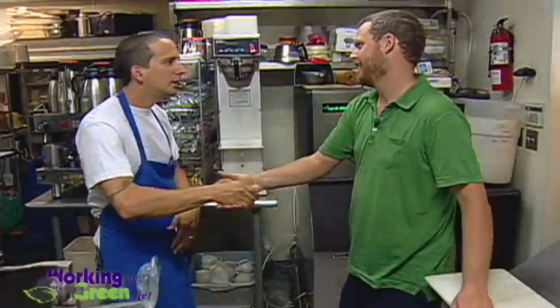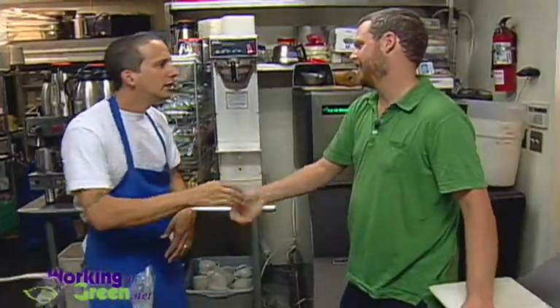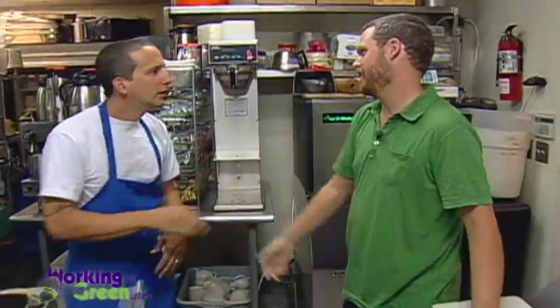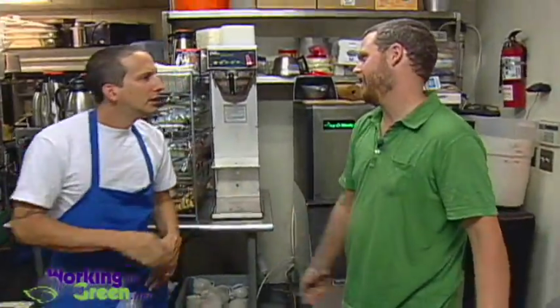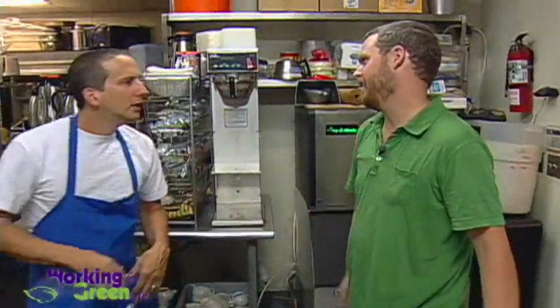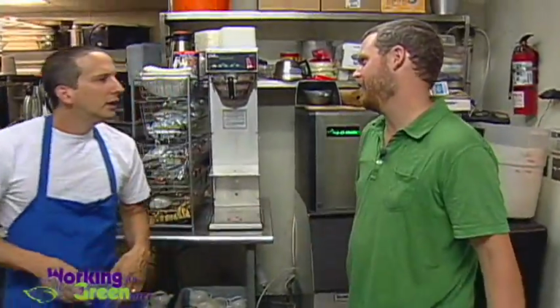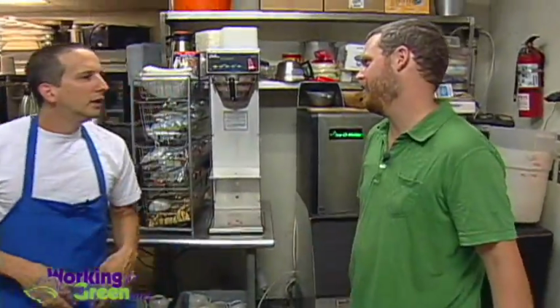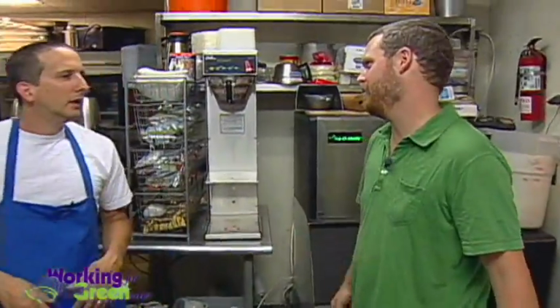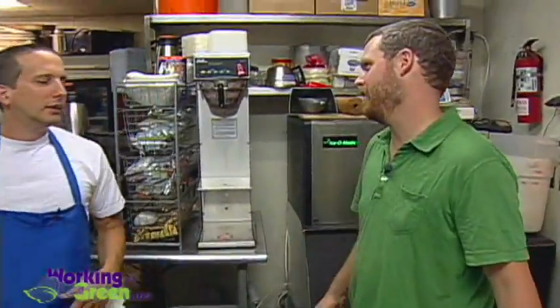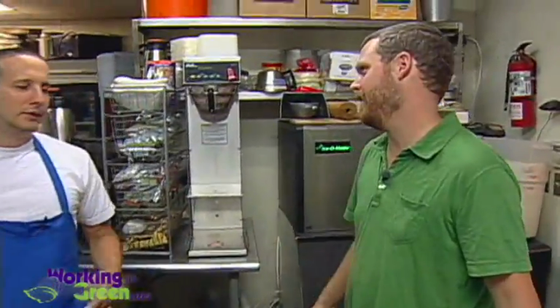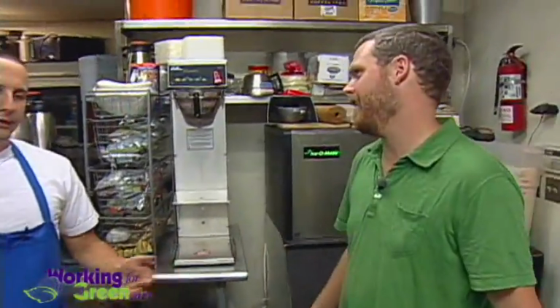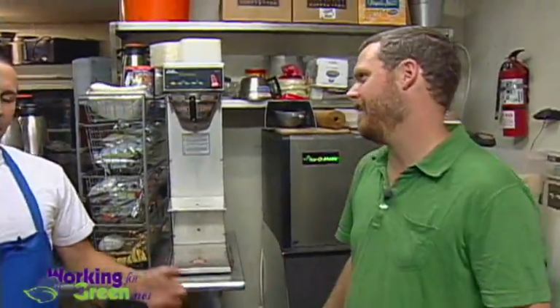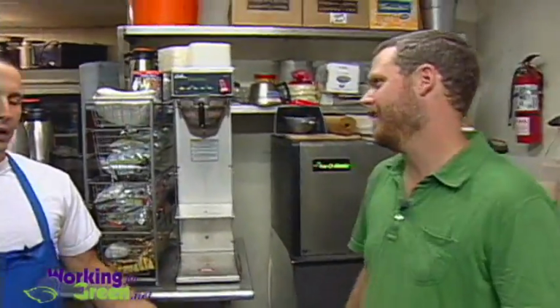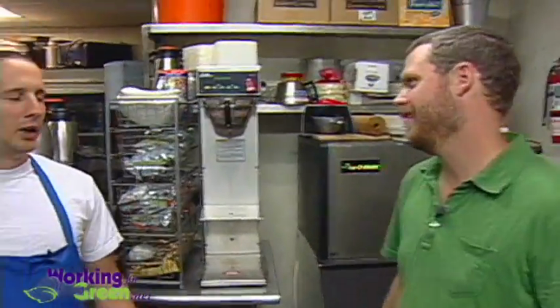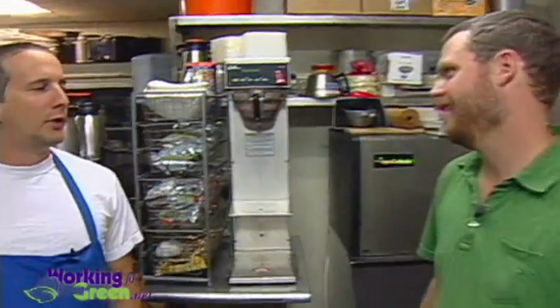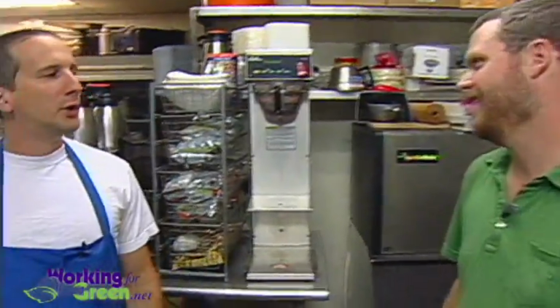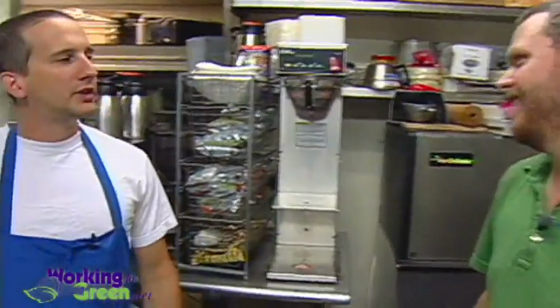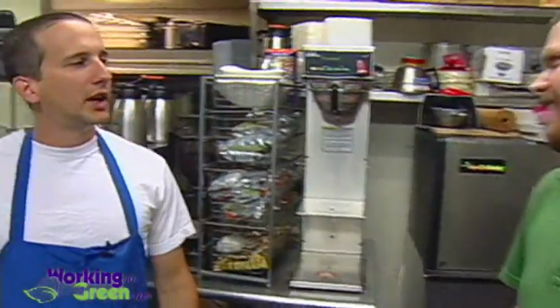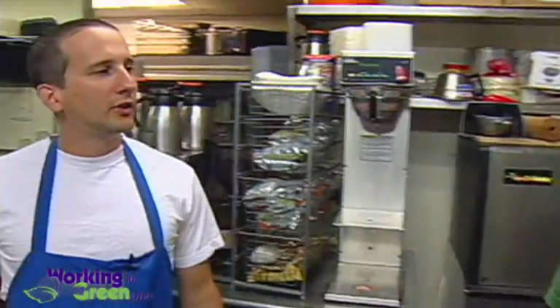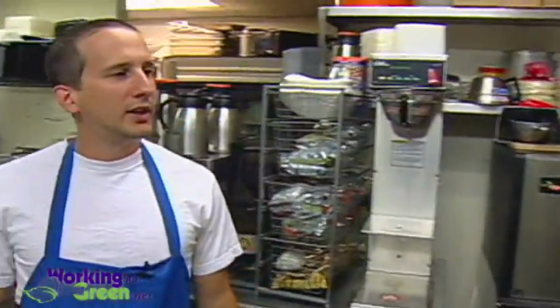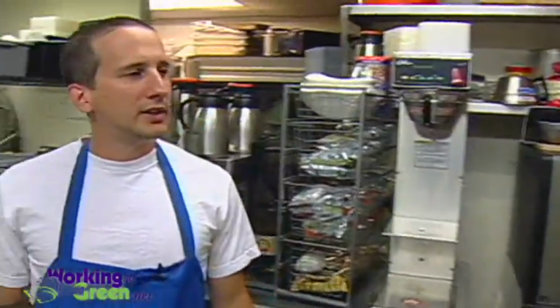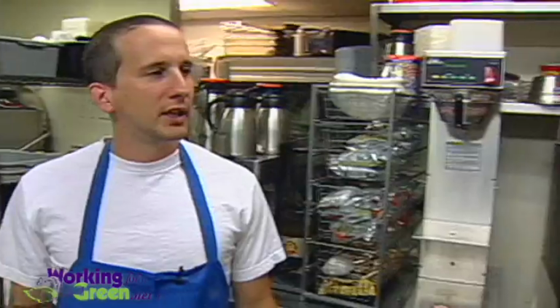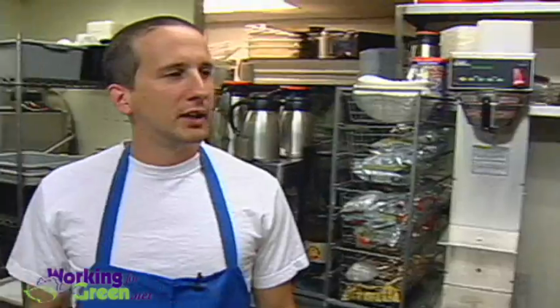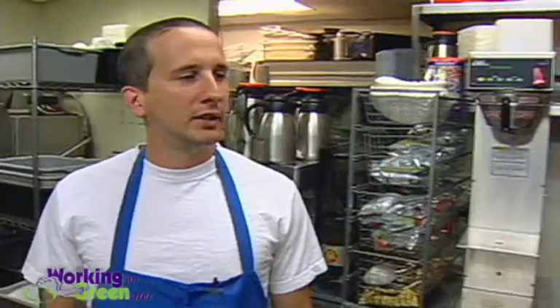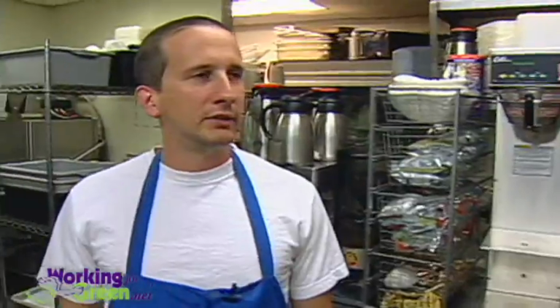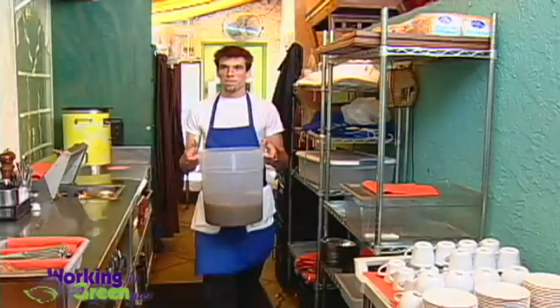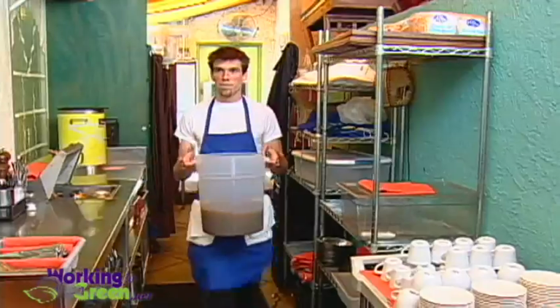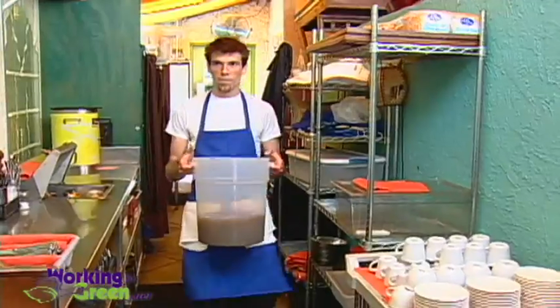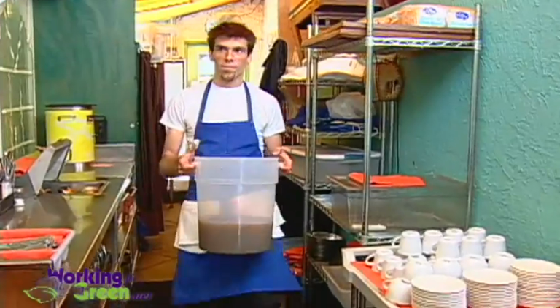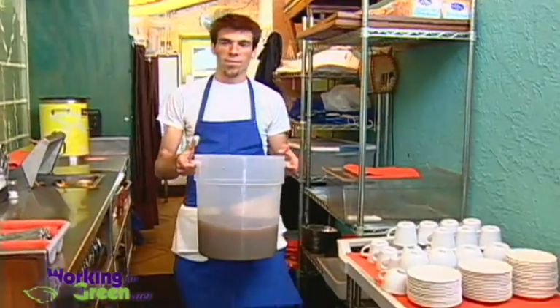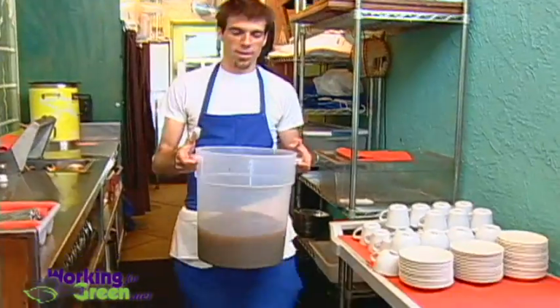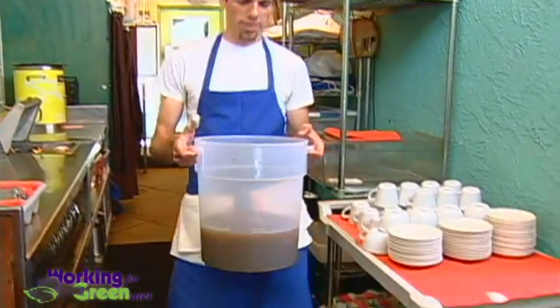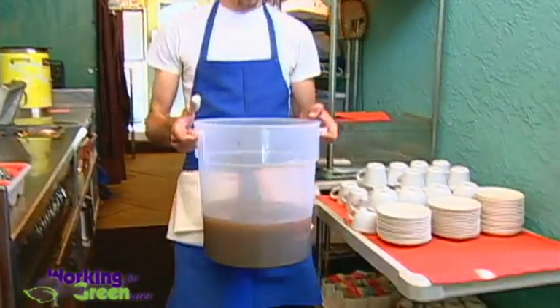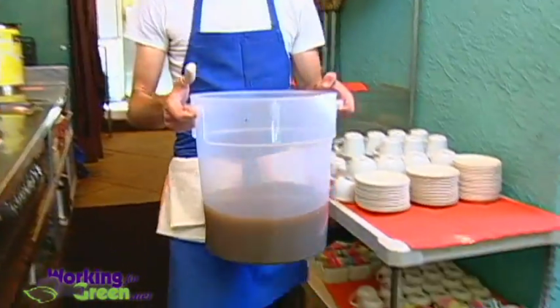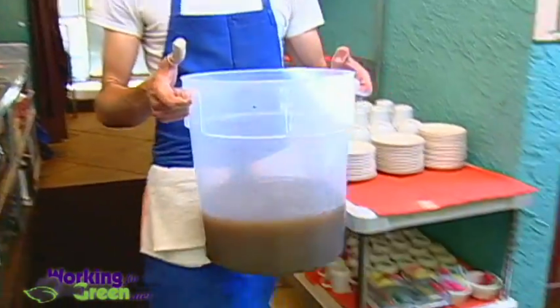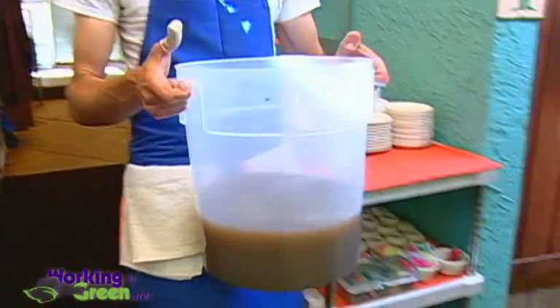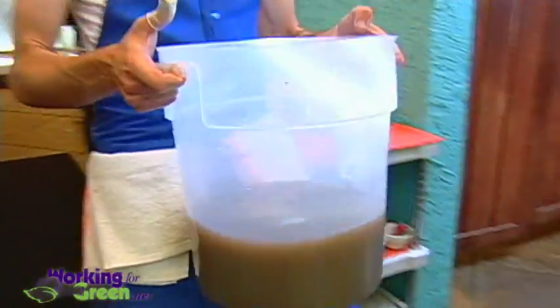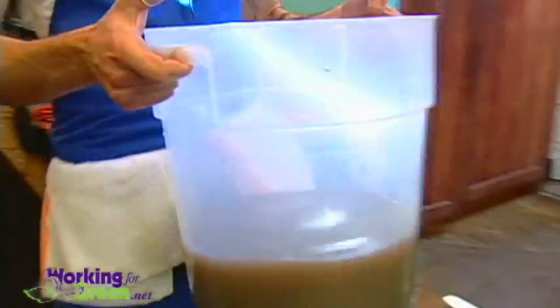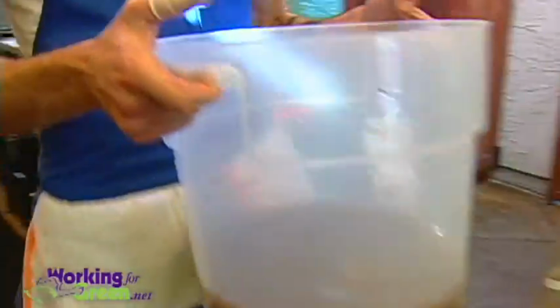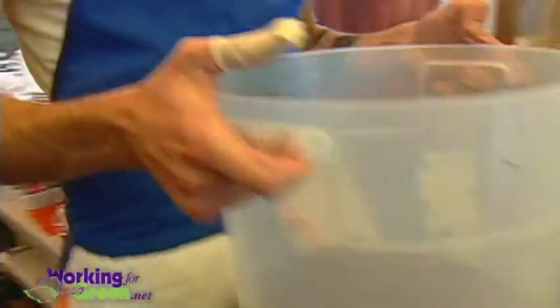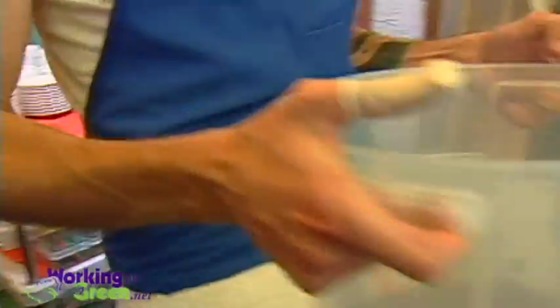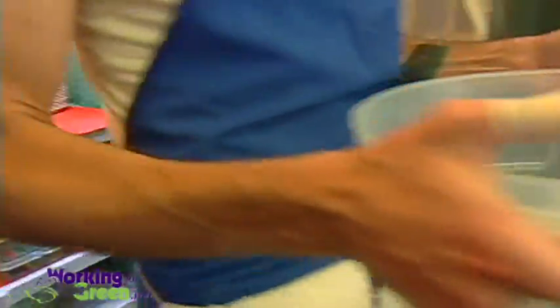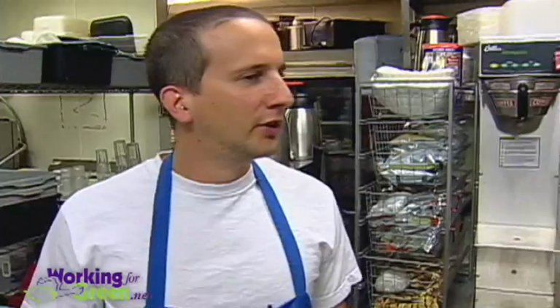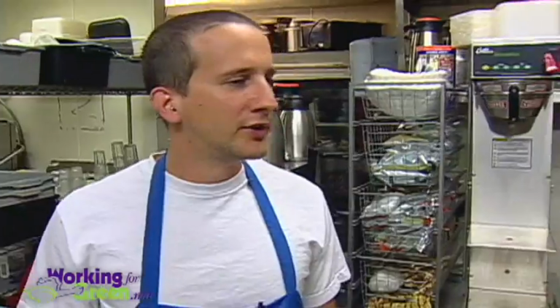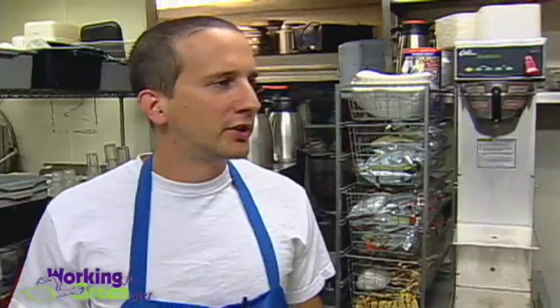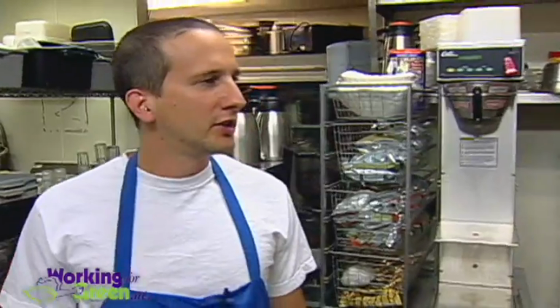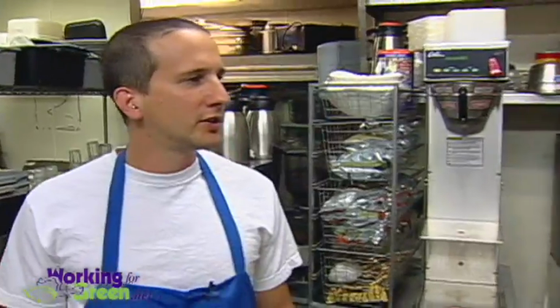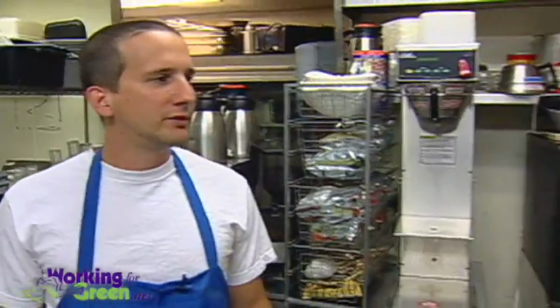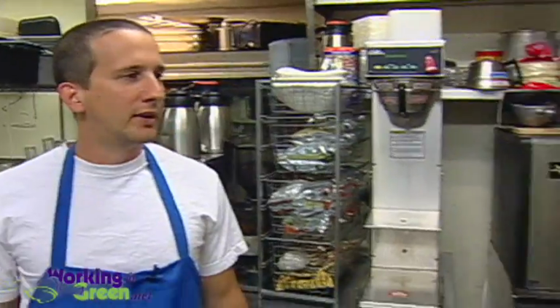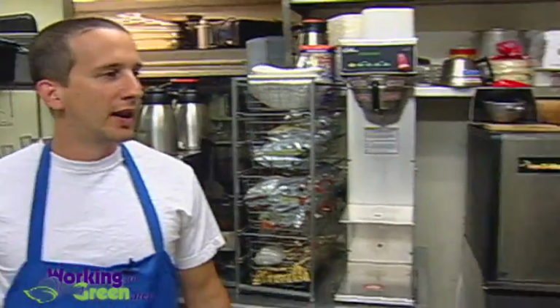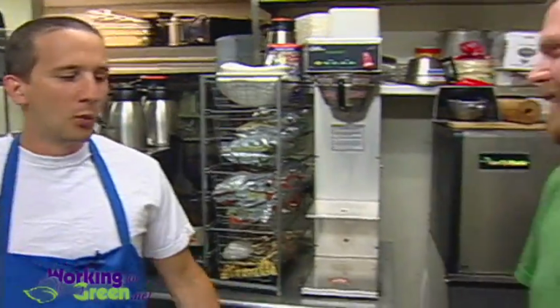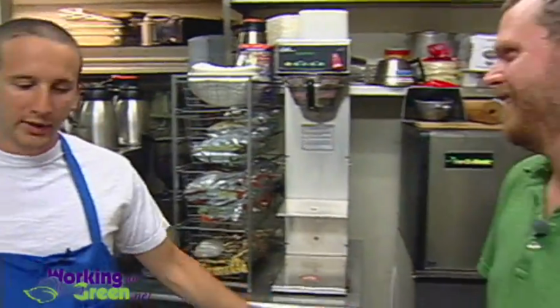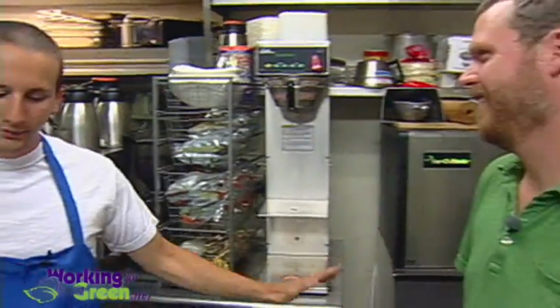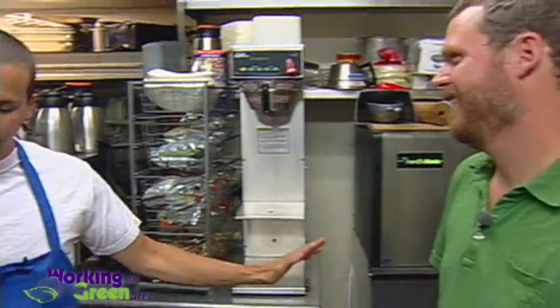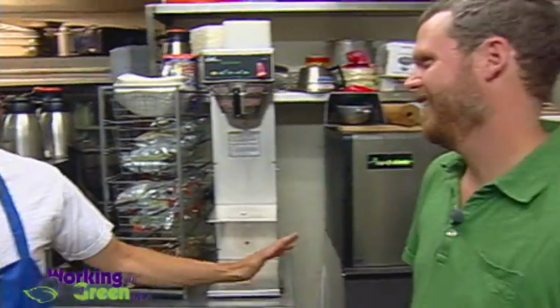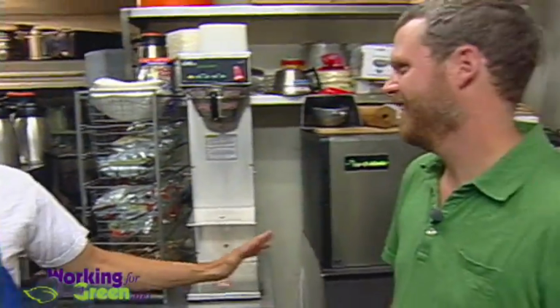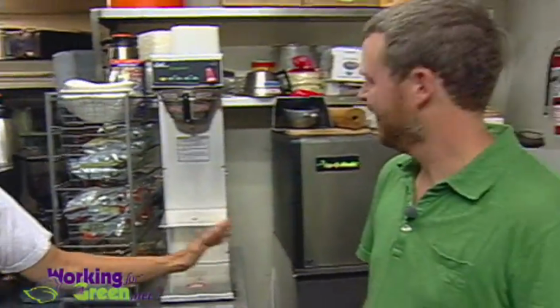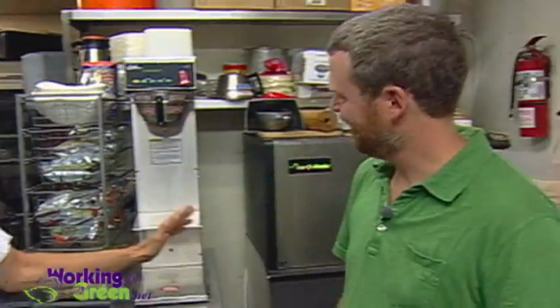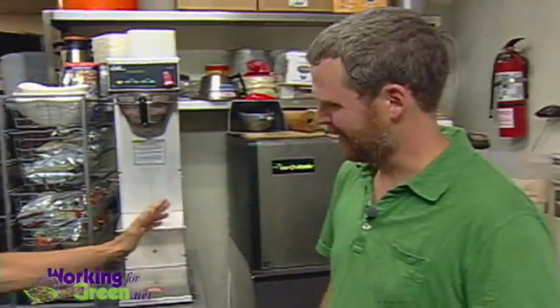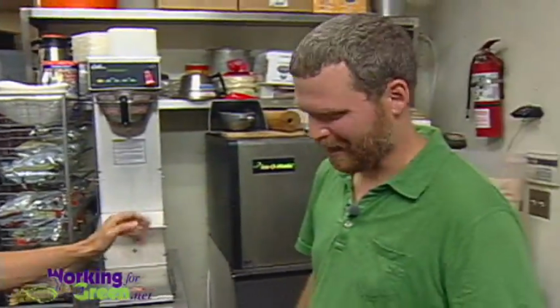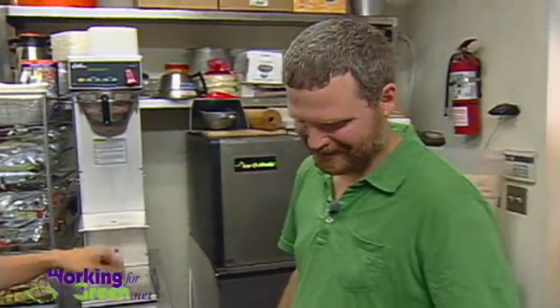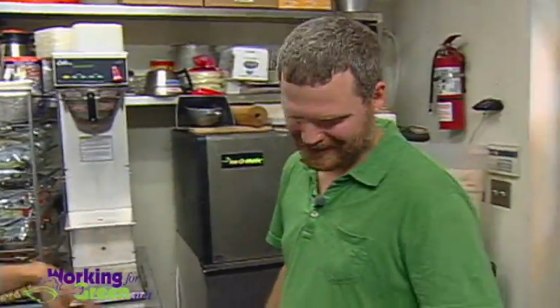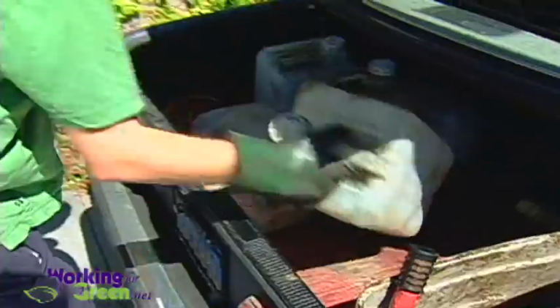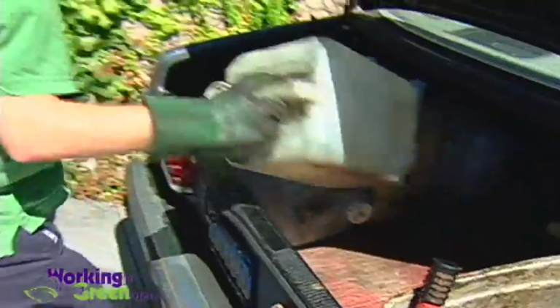Ted, you got any grease for me today? Oh, I've always got grease. I've got like 40 gallons or so, so it's all yours. I don't want it. Take it away. I'll take it.